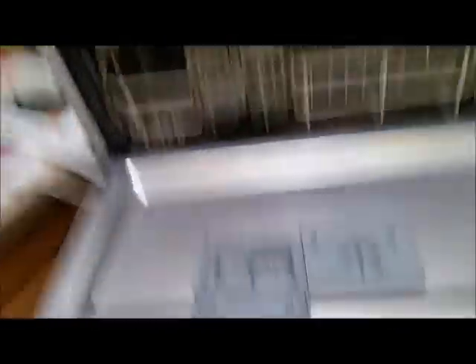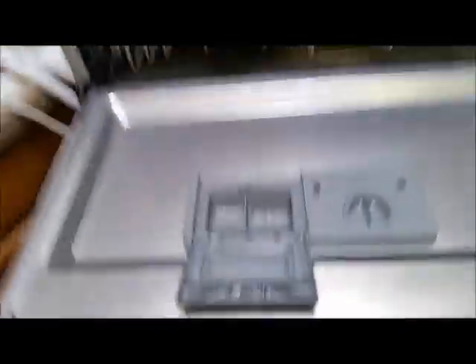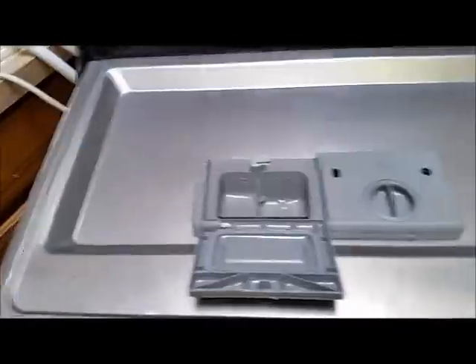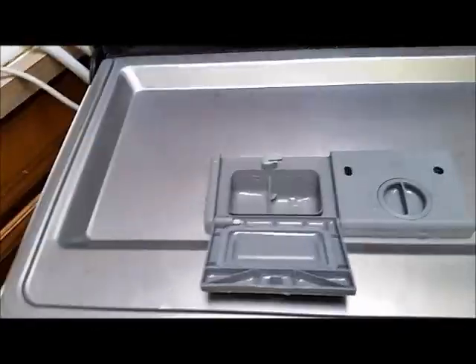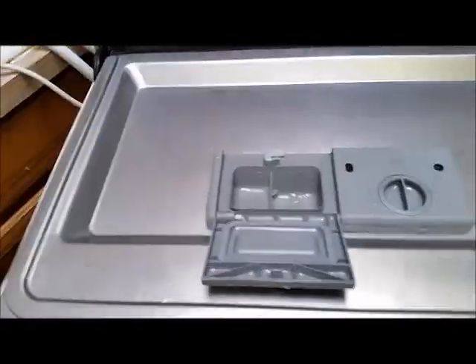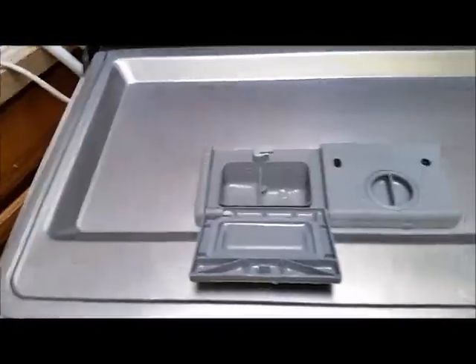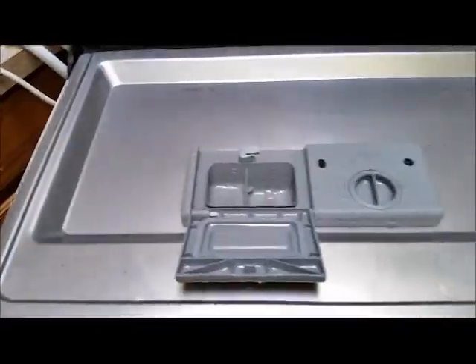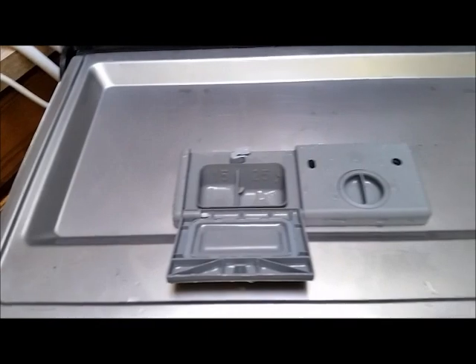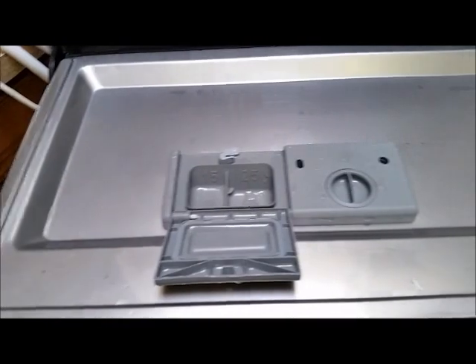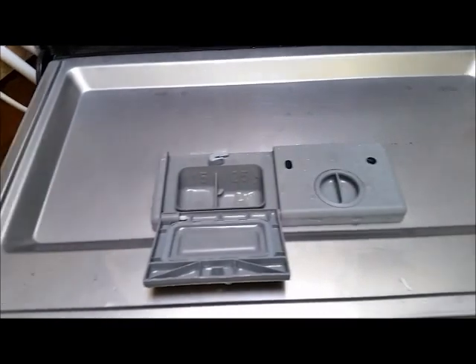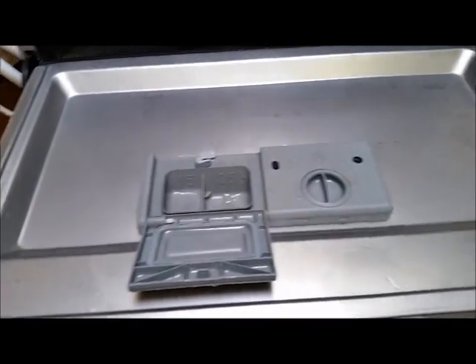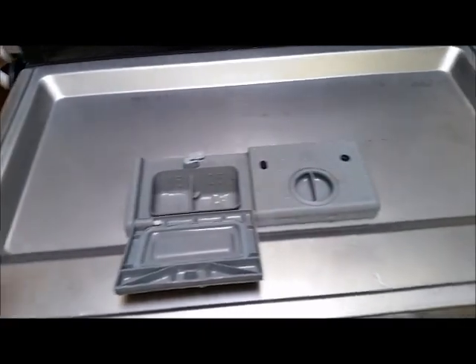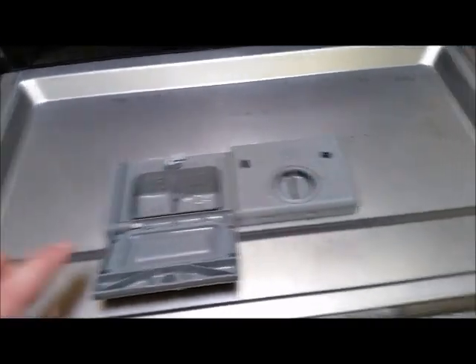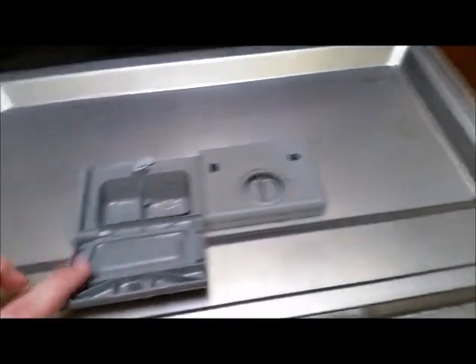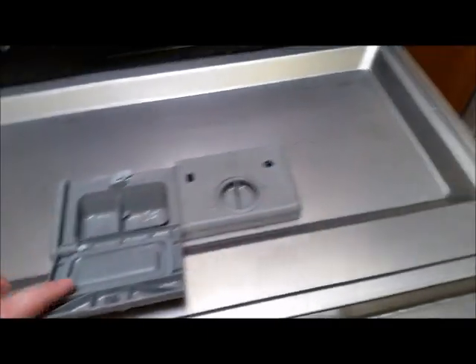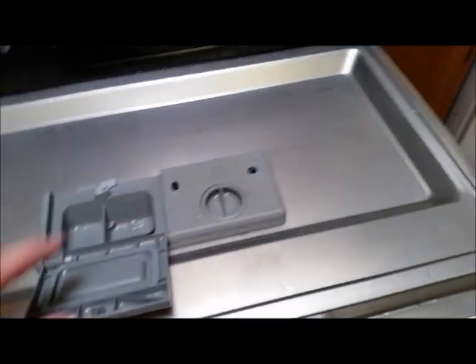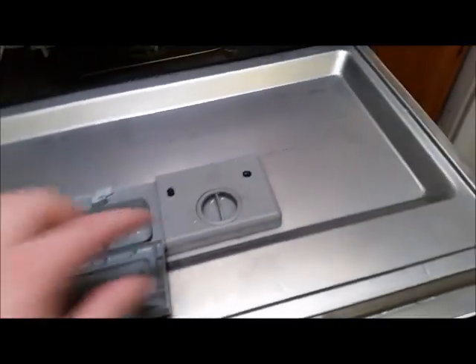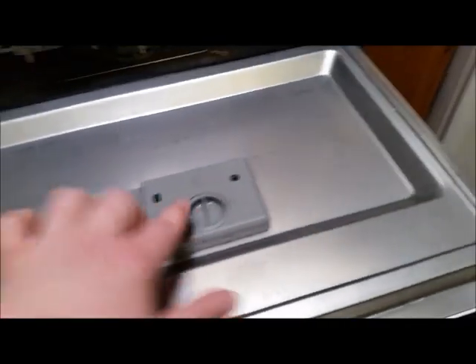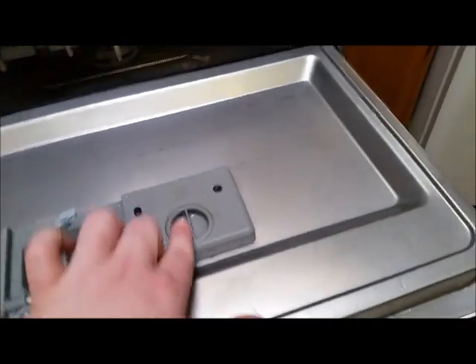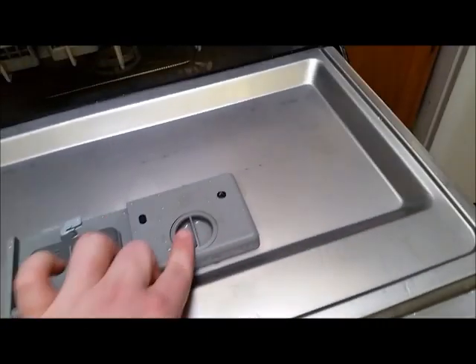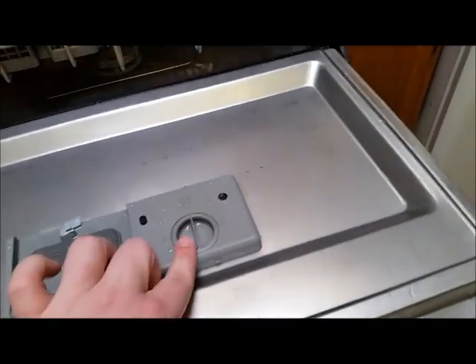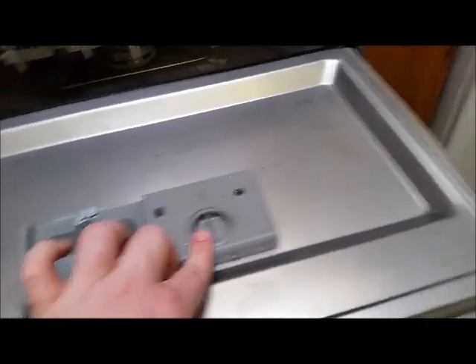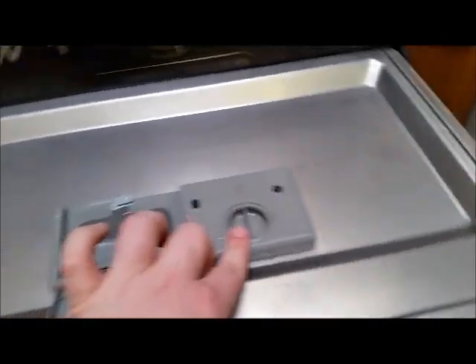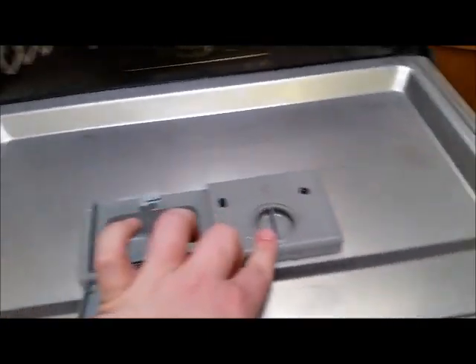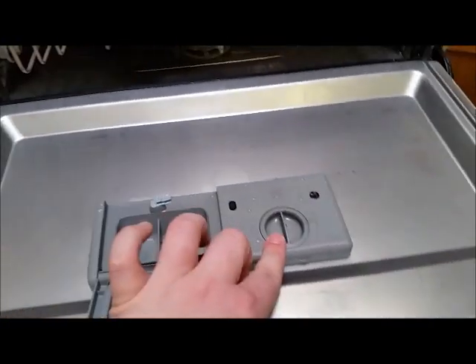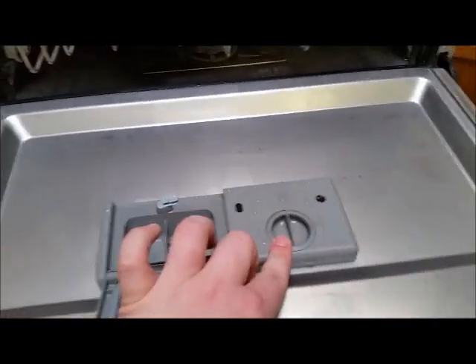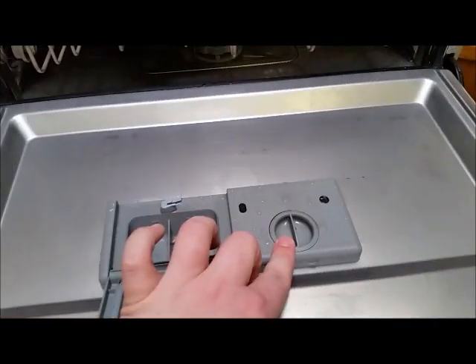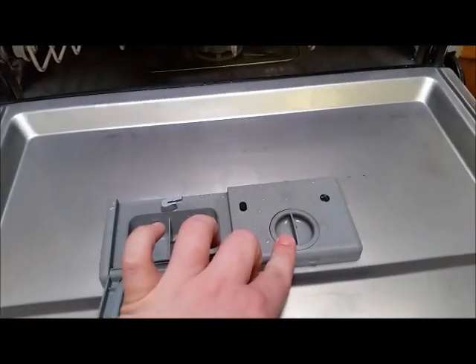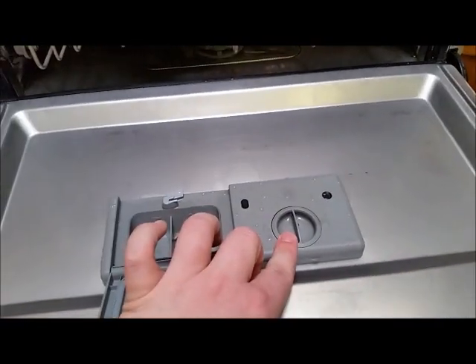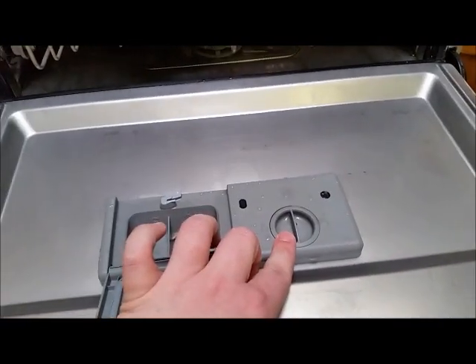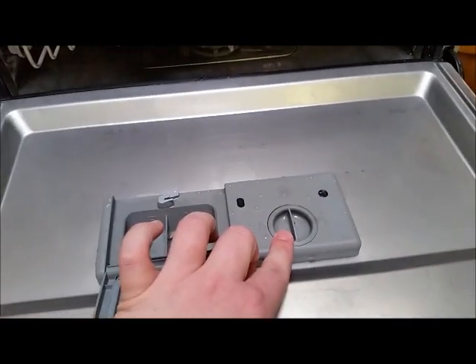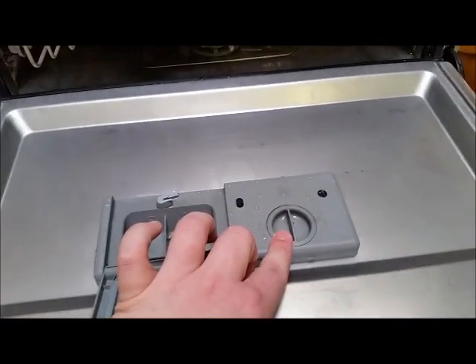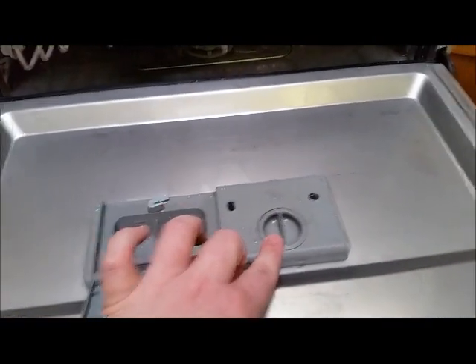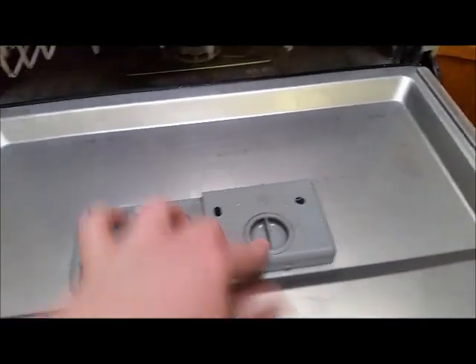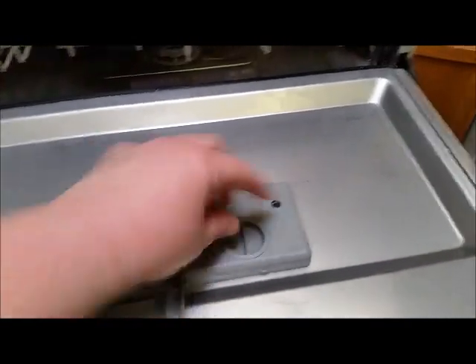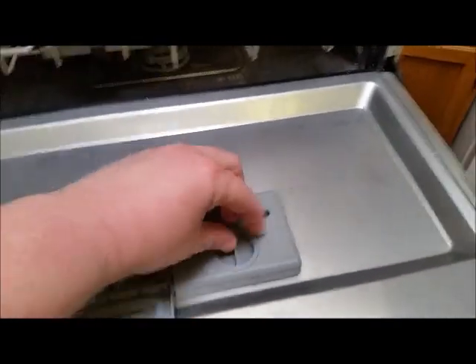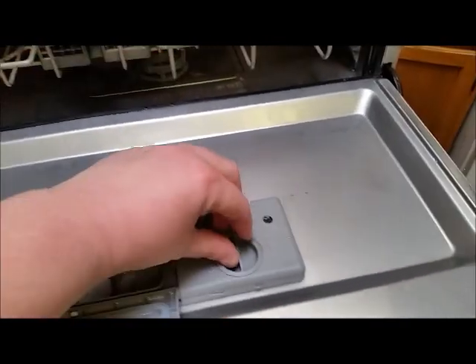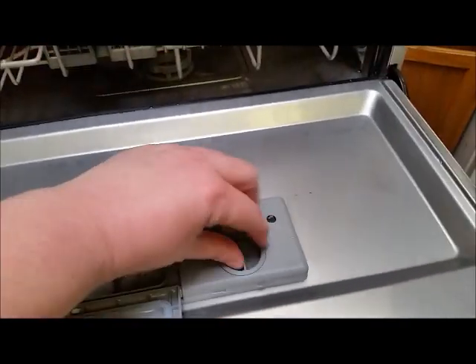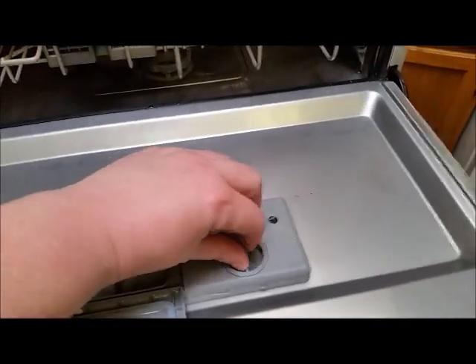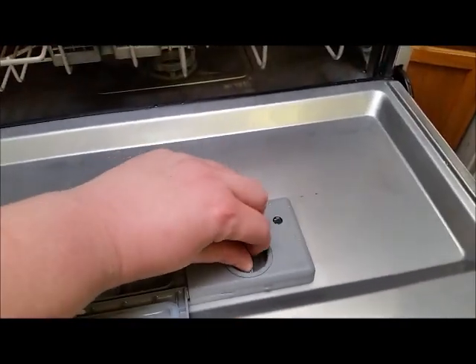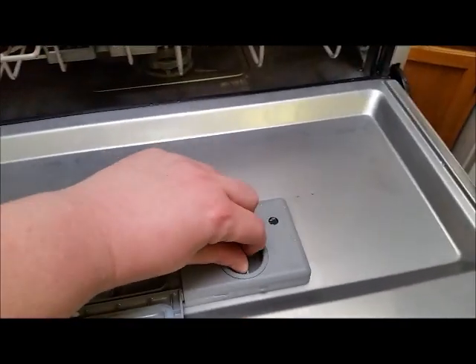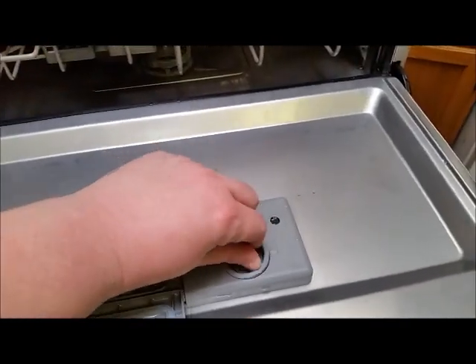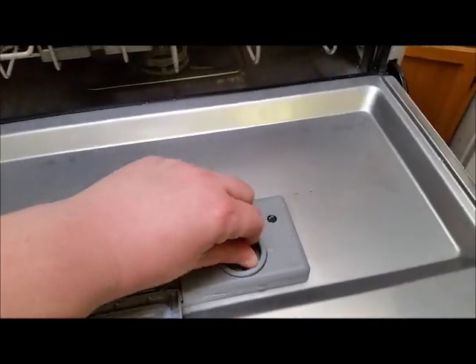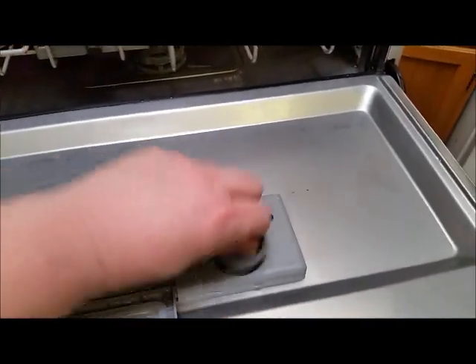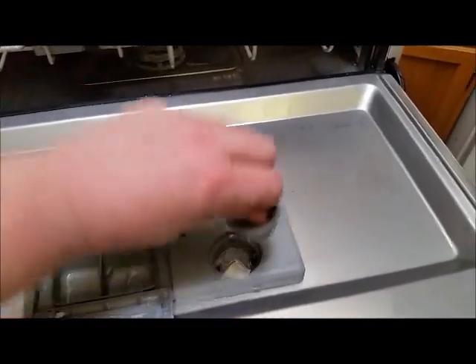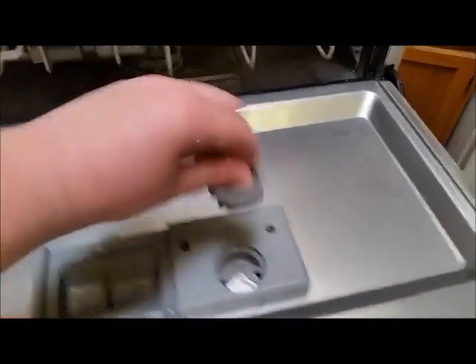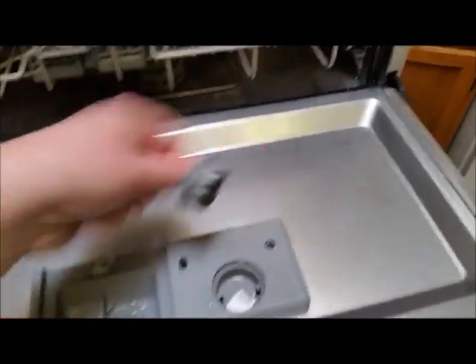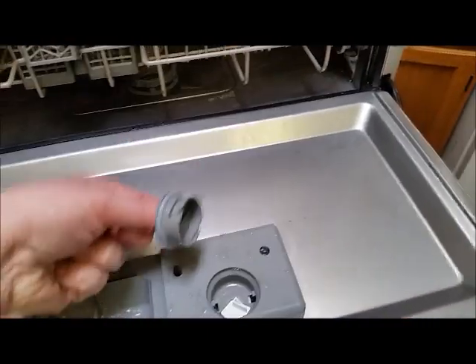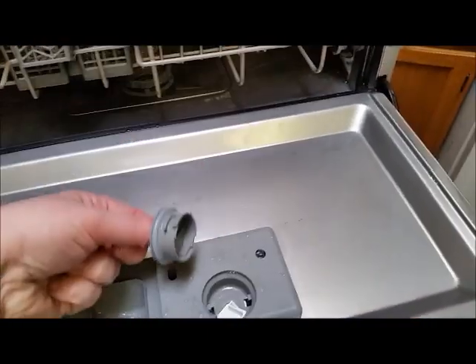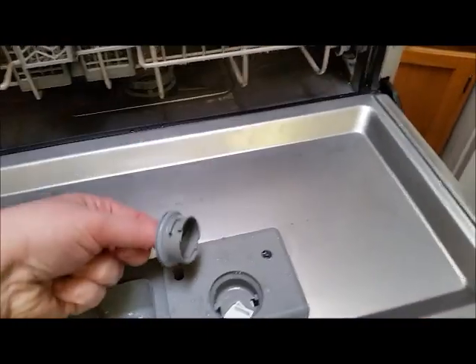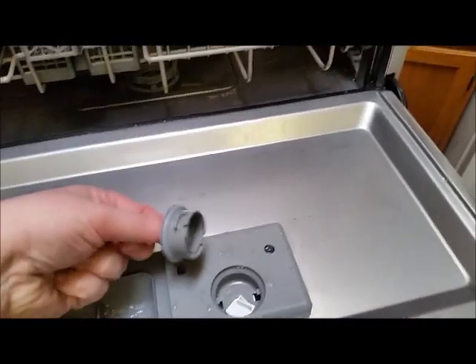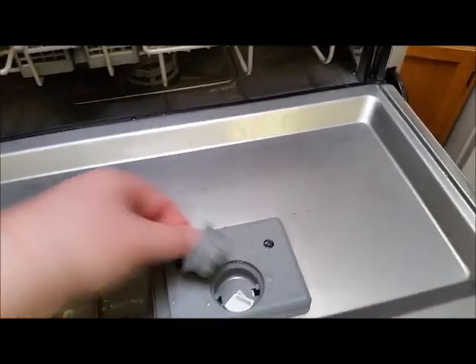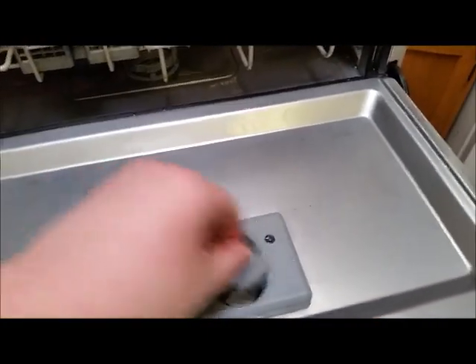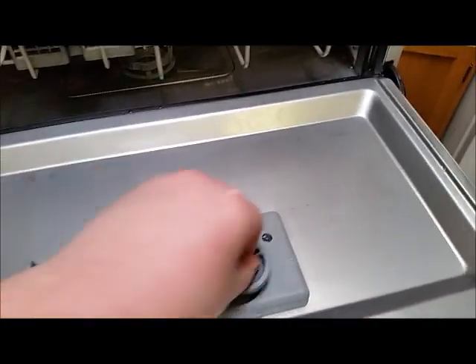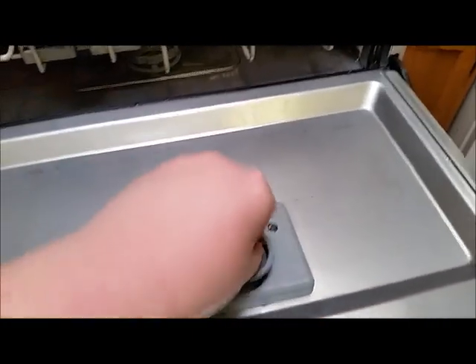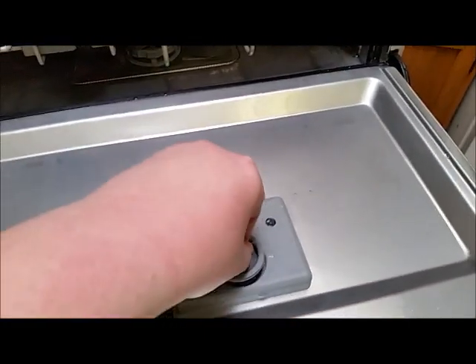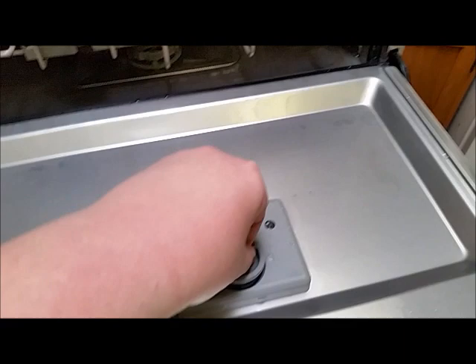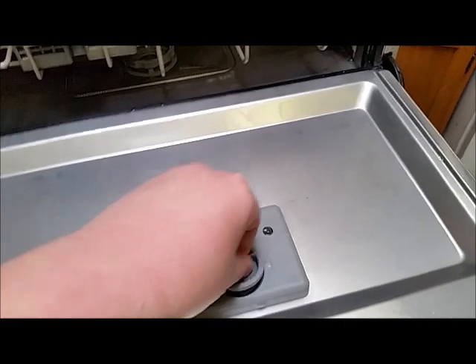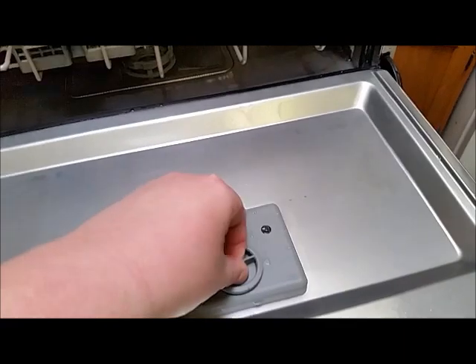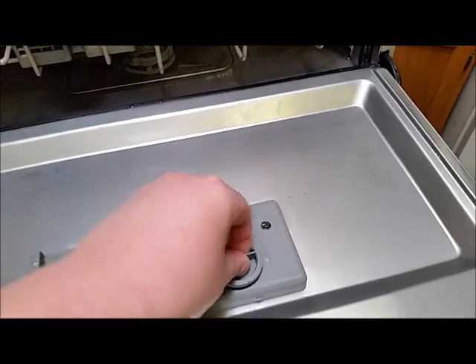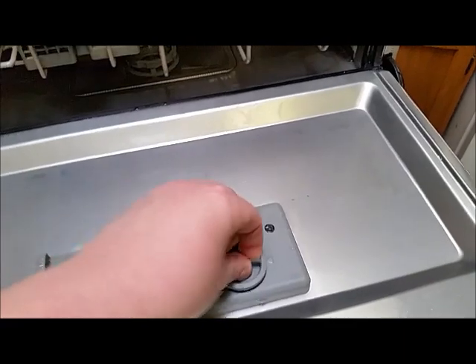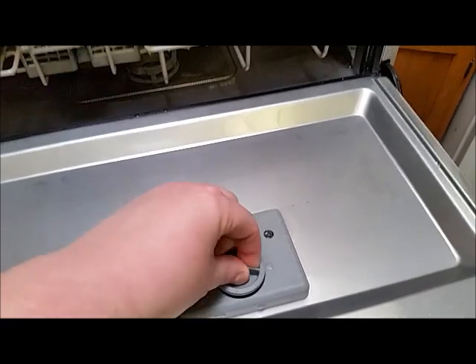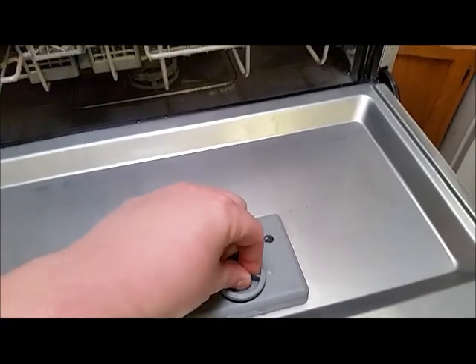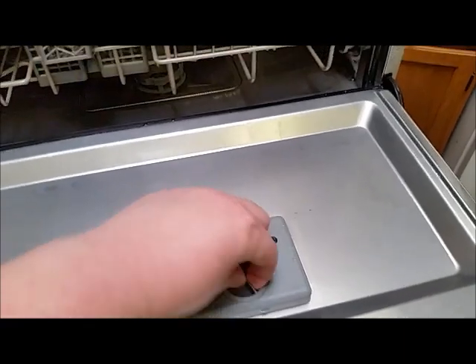There's the soap container. You can put the rinse aid in here and fill that up.